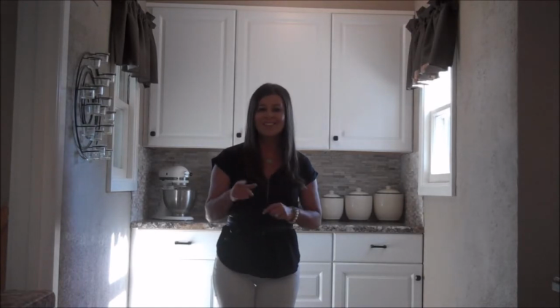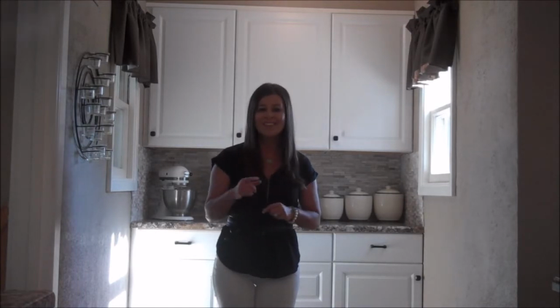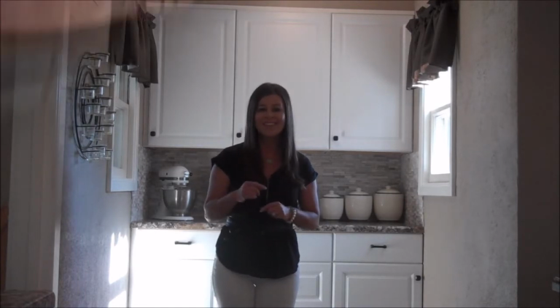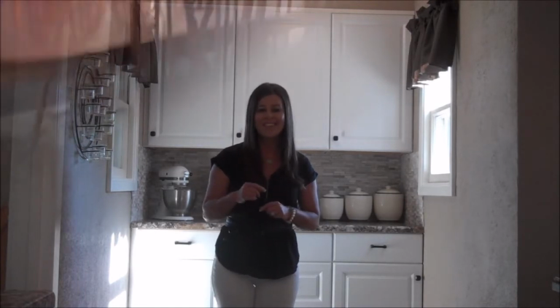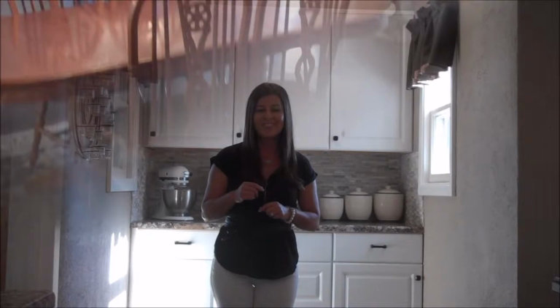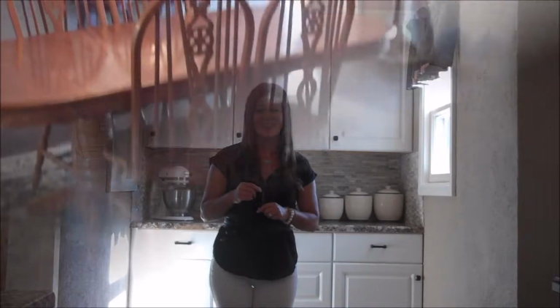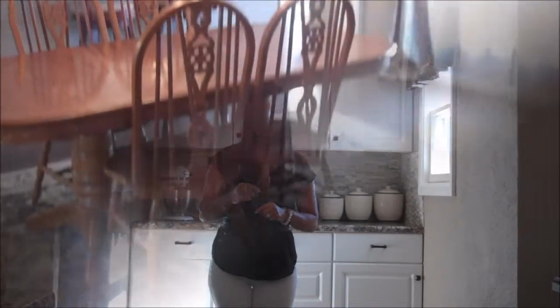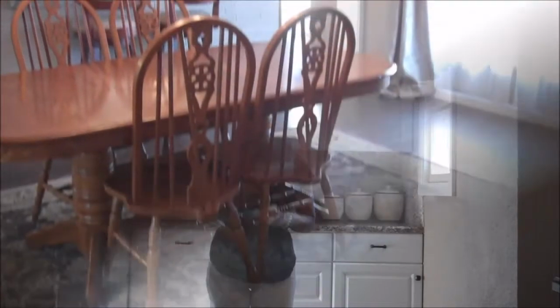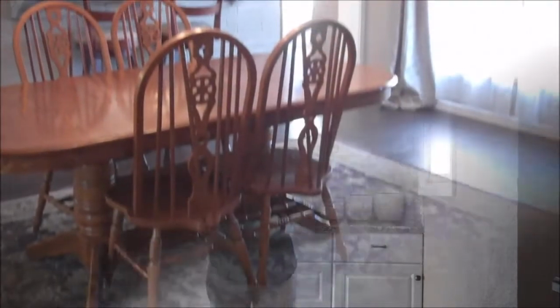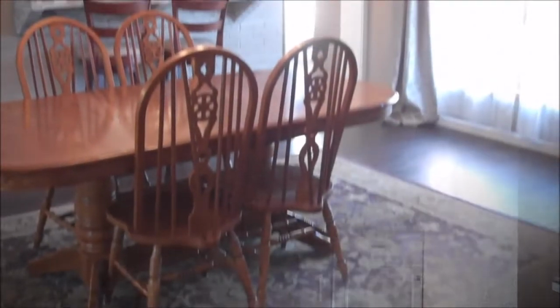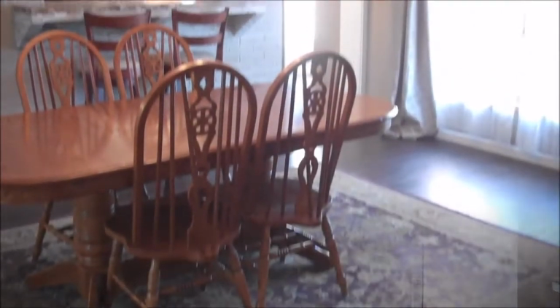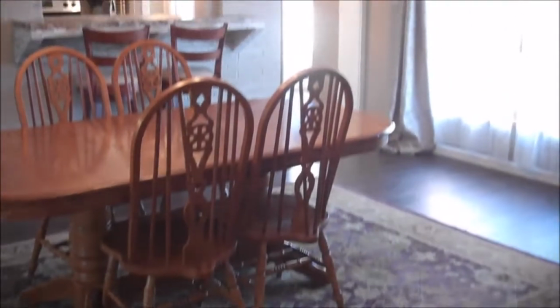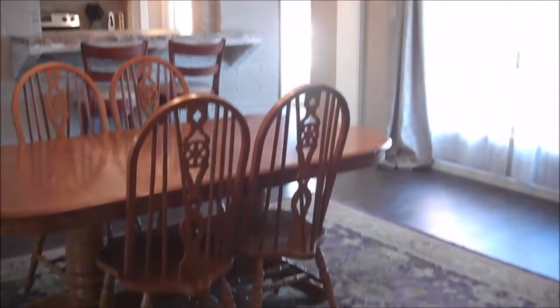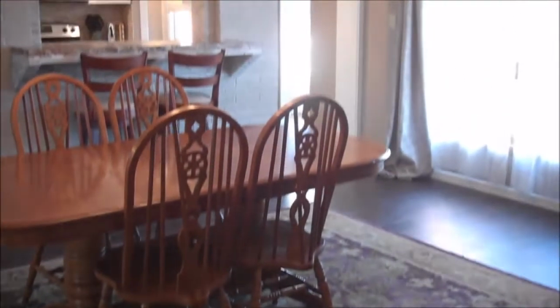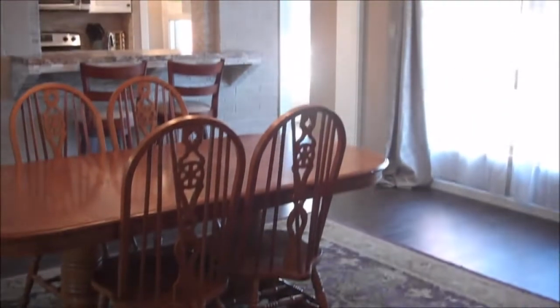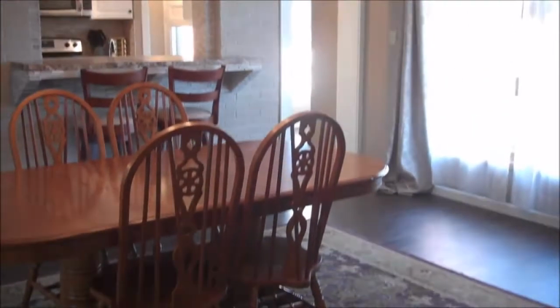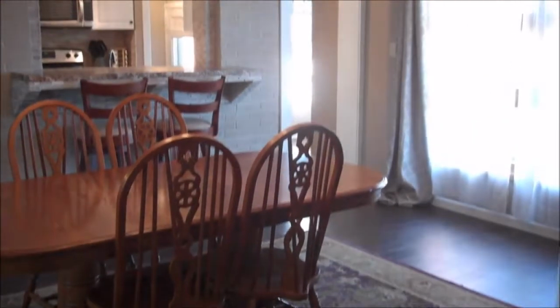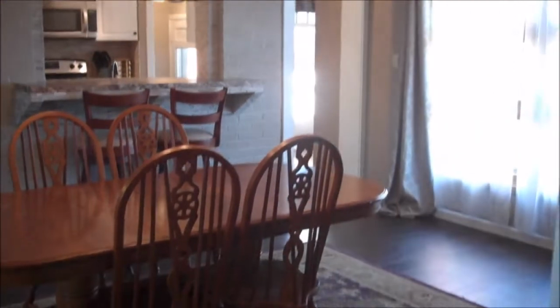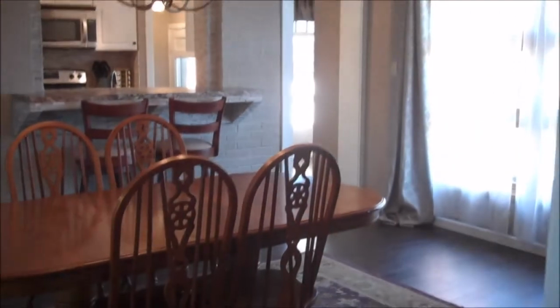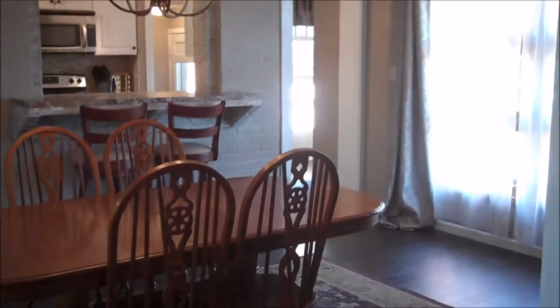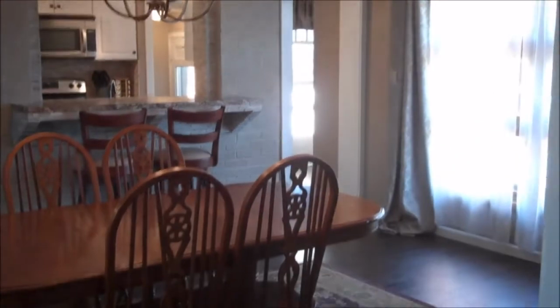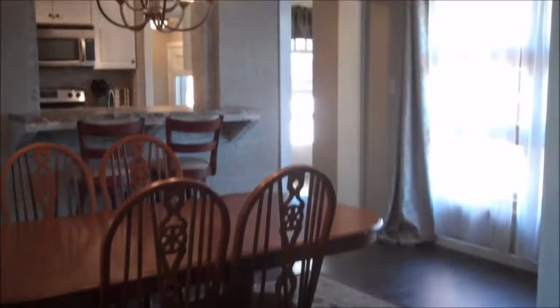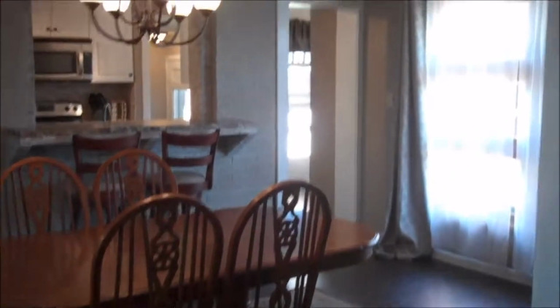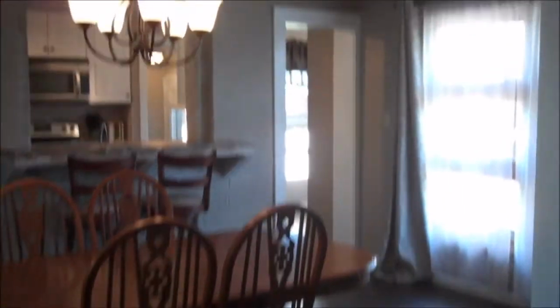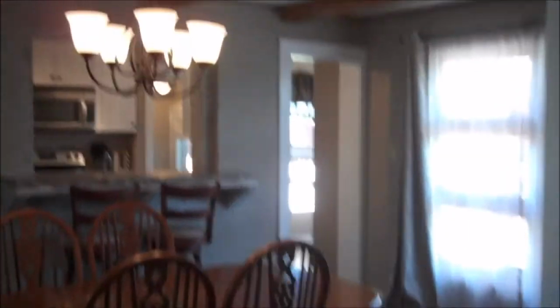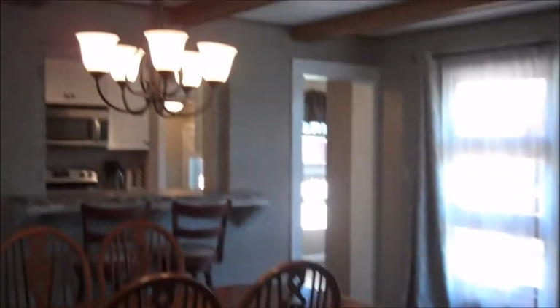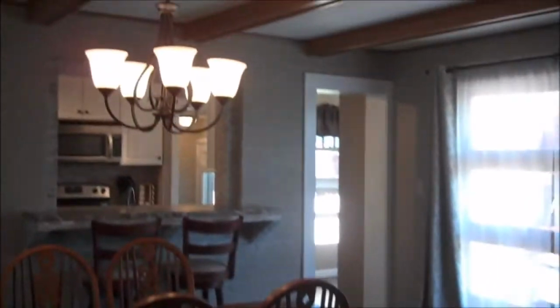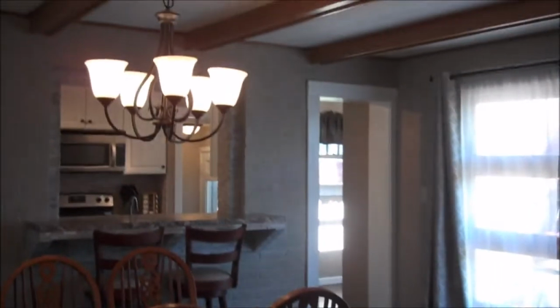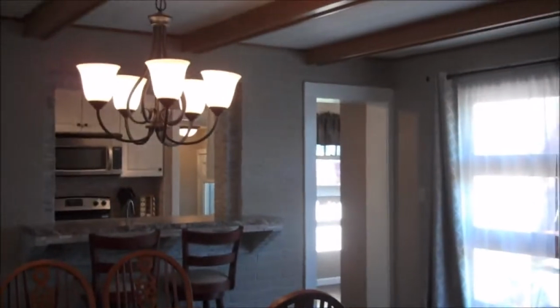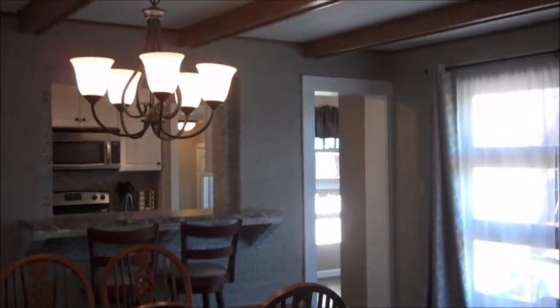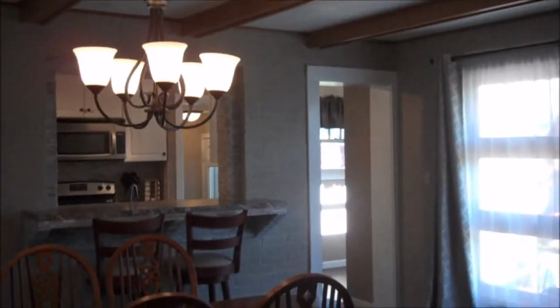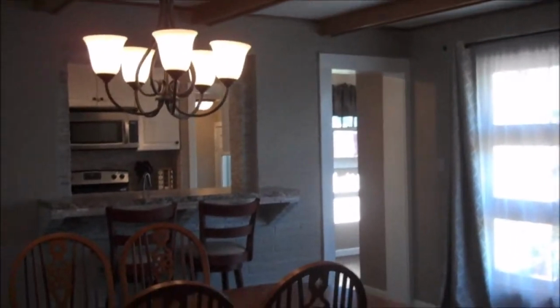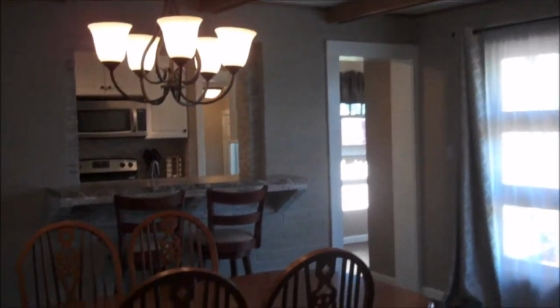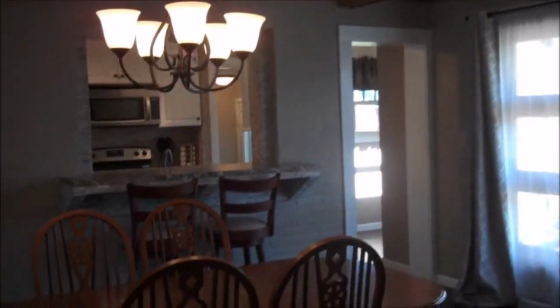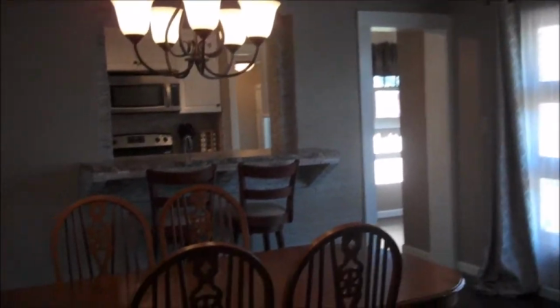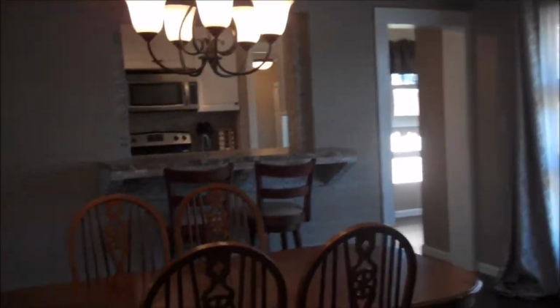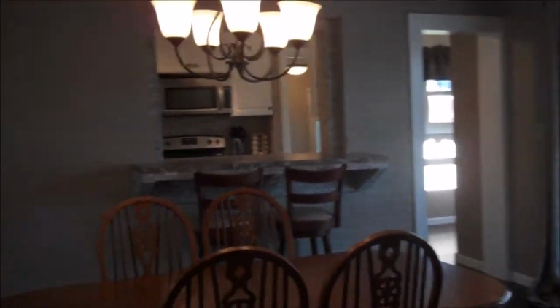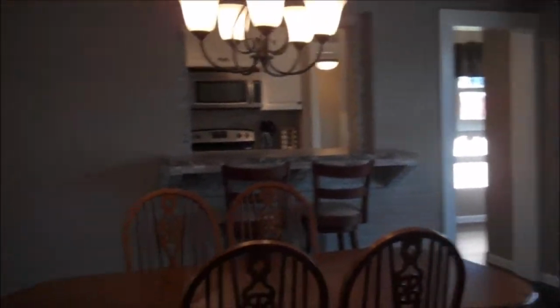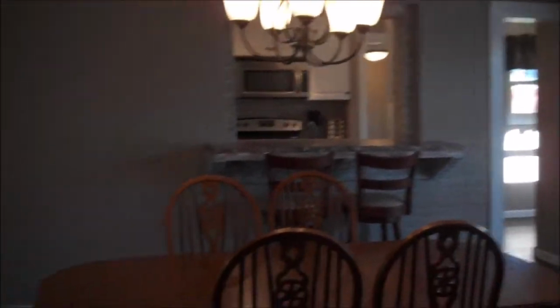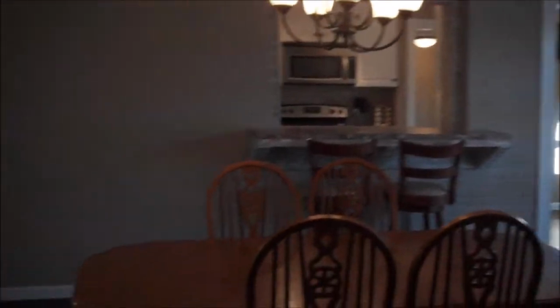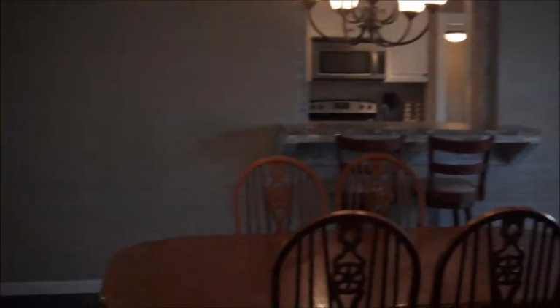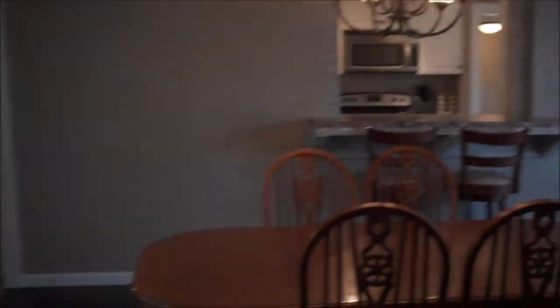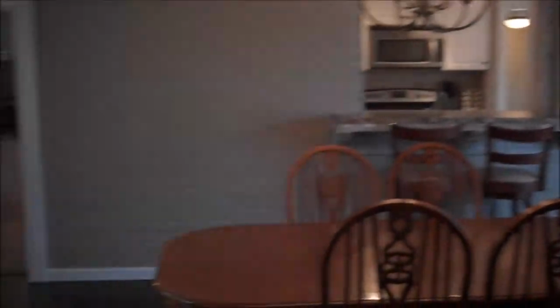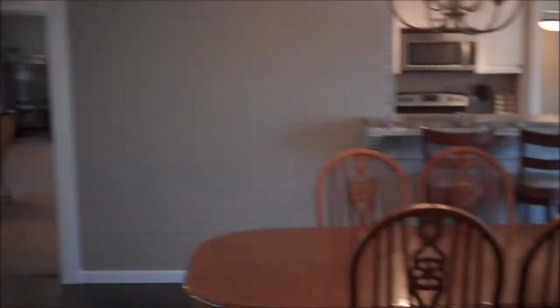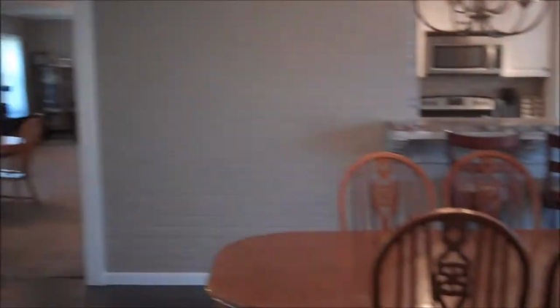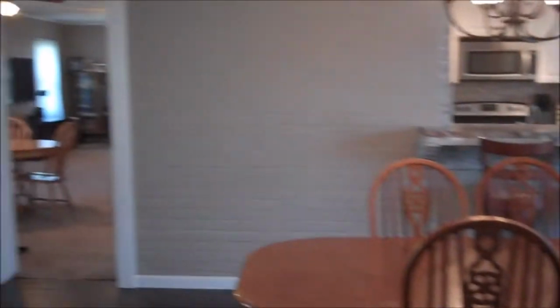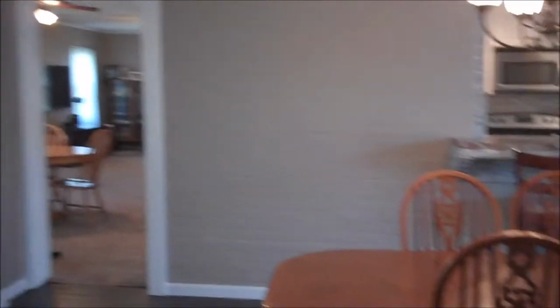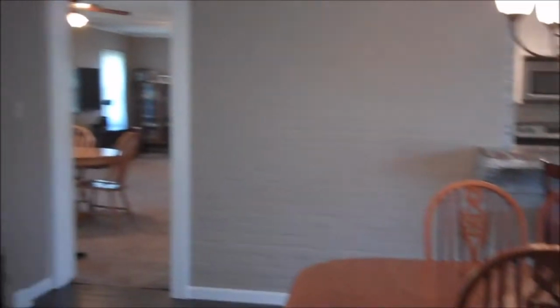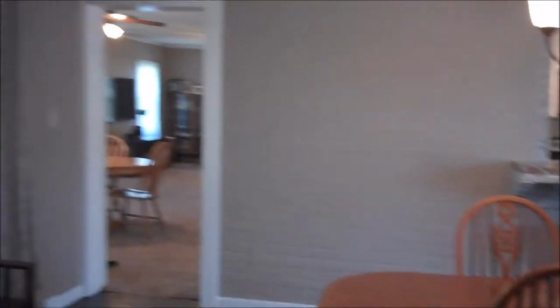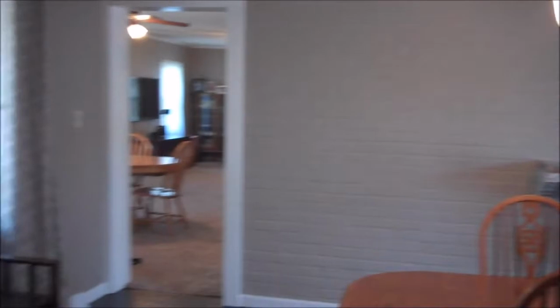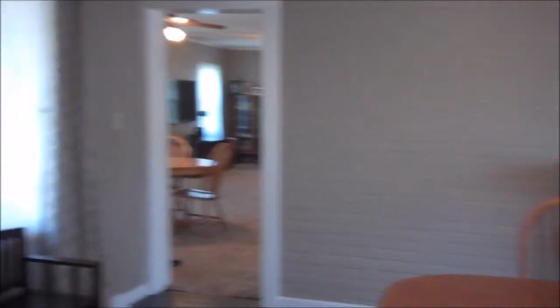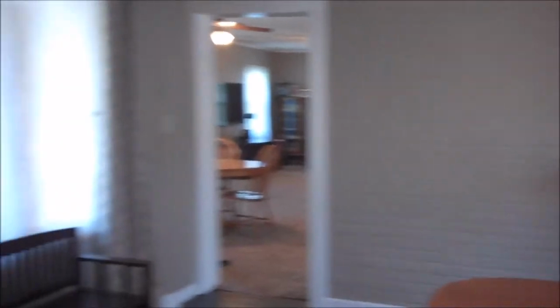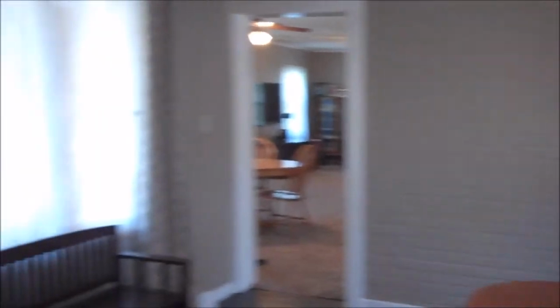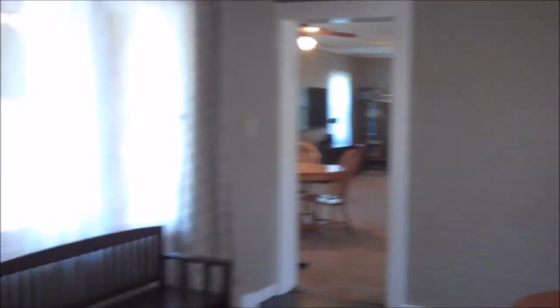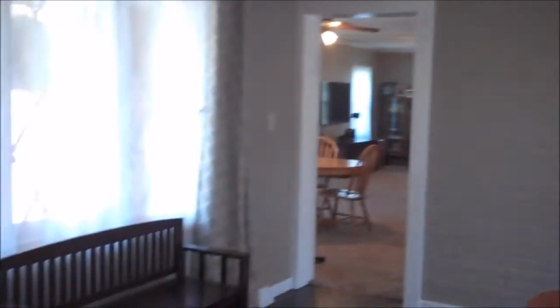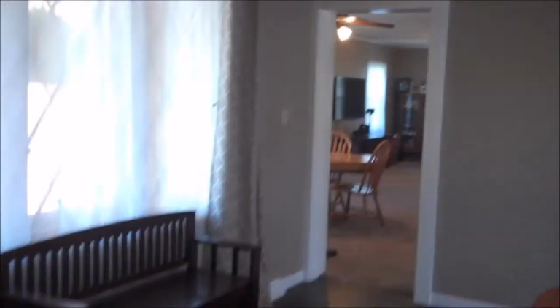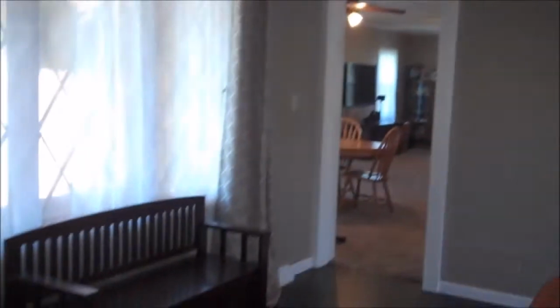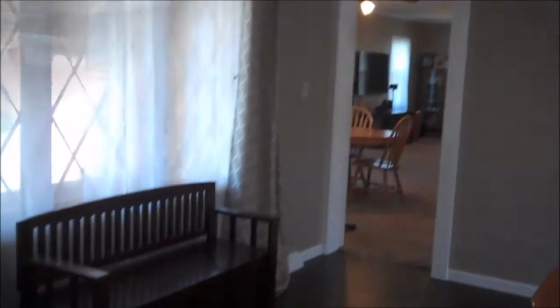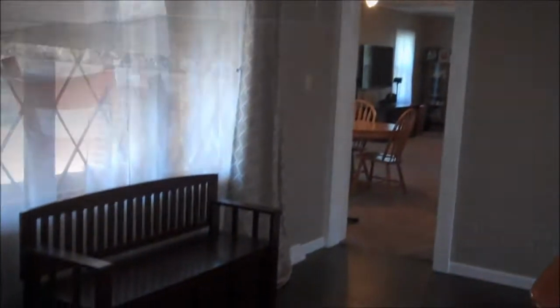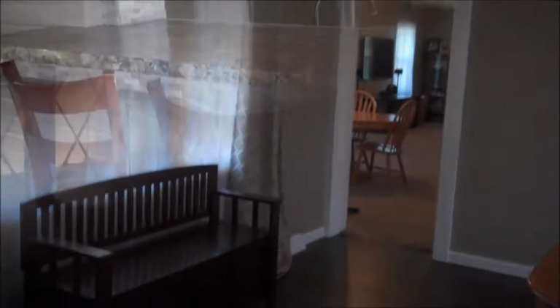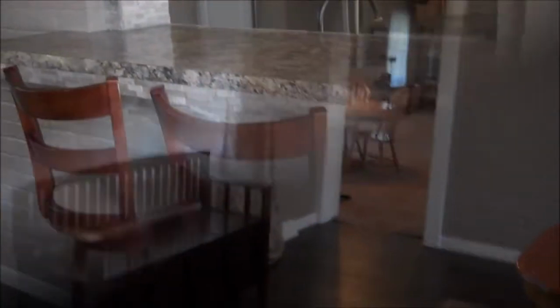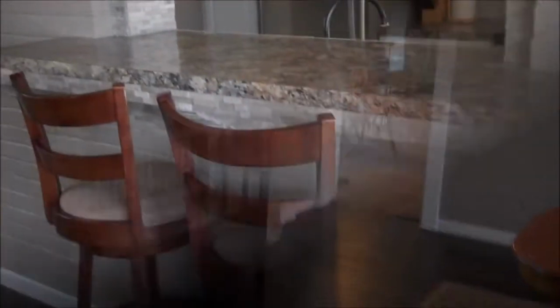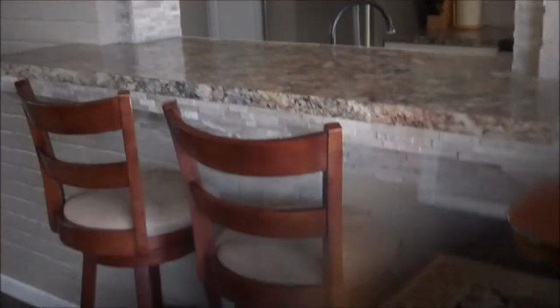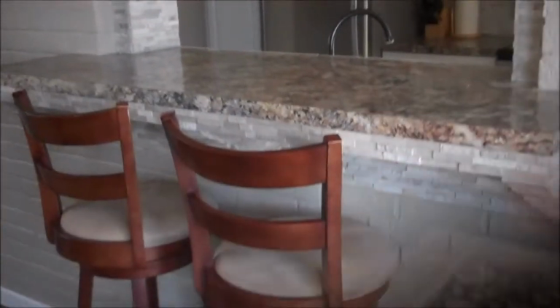Let's go take a look. Your formal dining area, which will be plenty of room to host those family get-togethers.